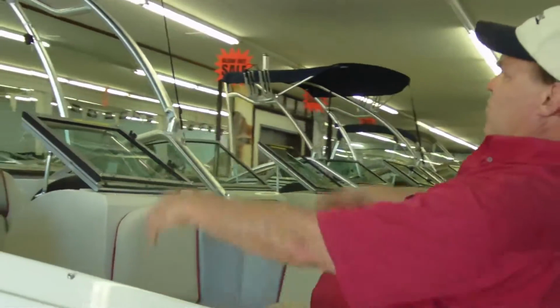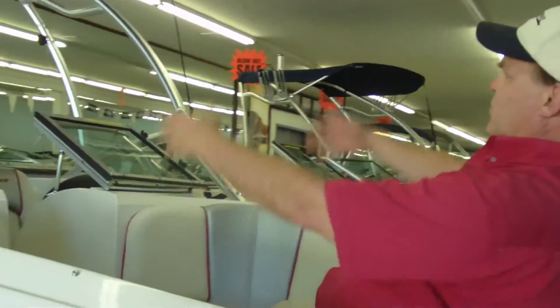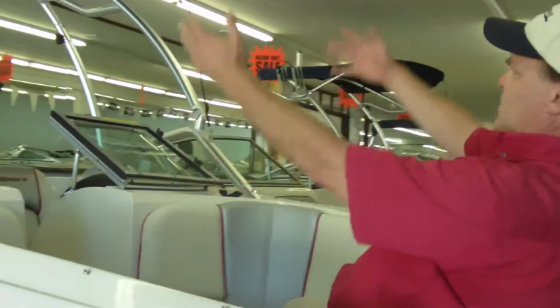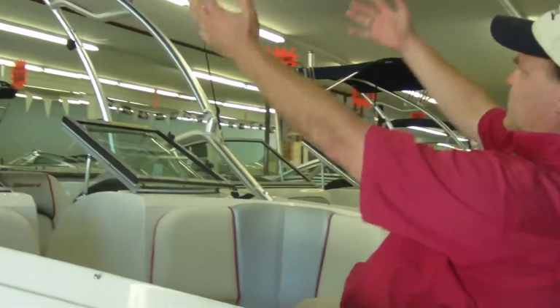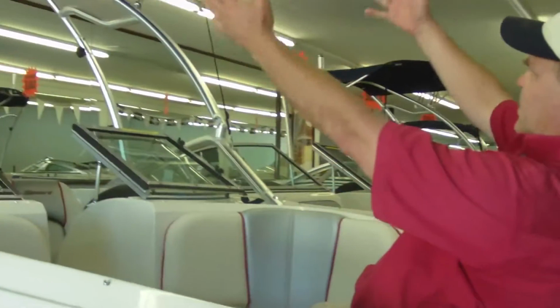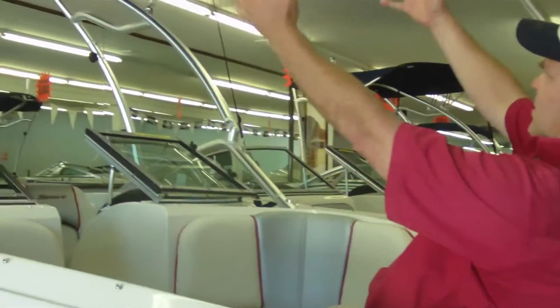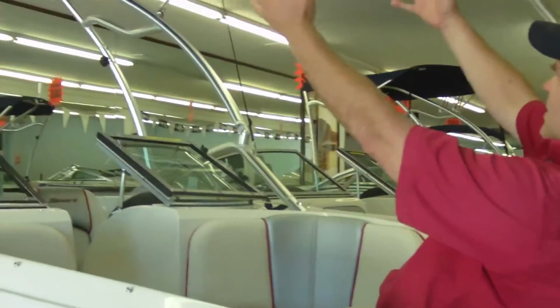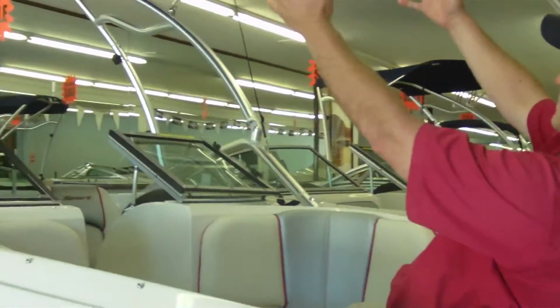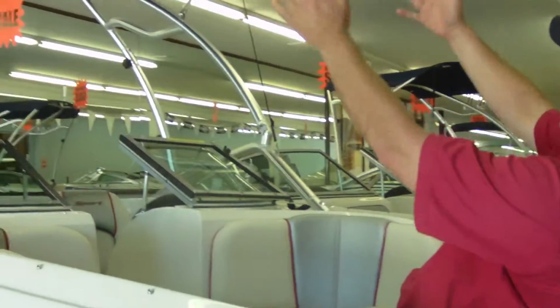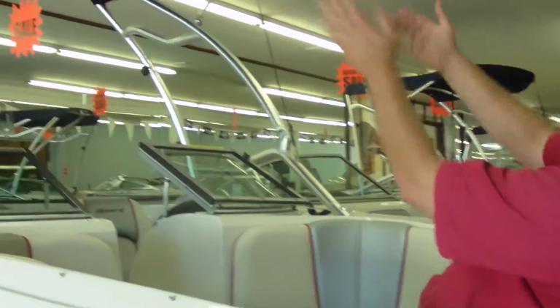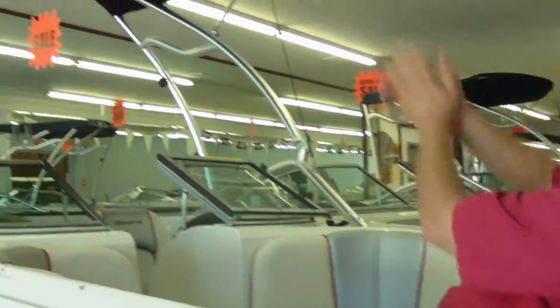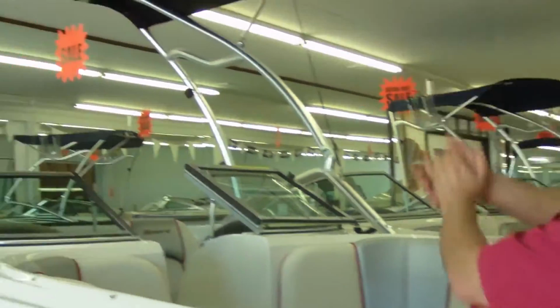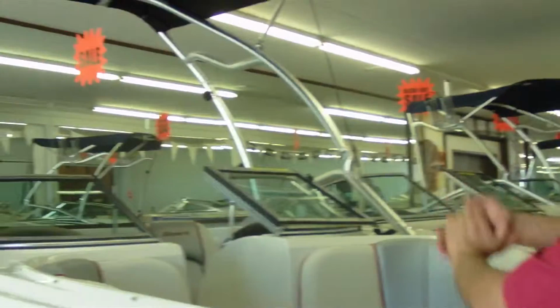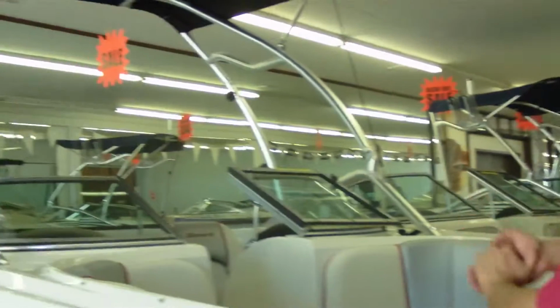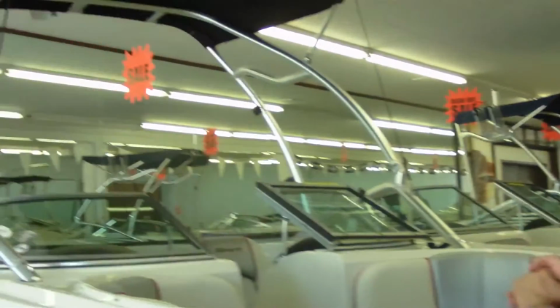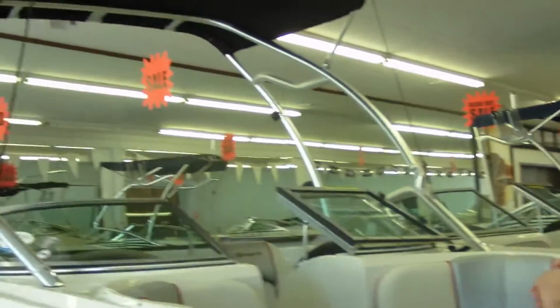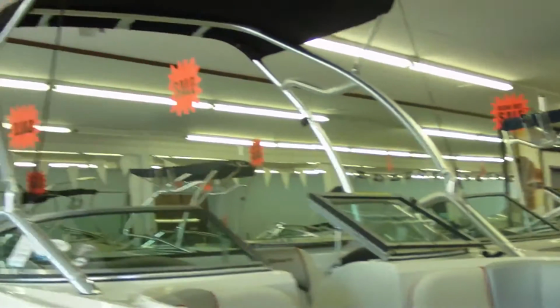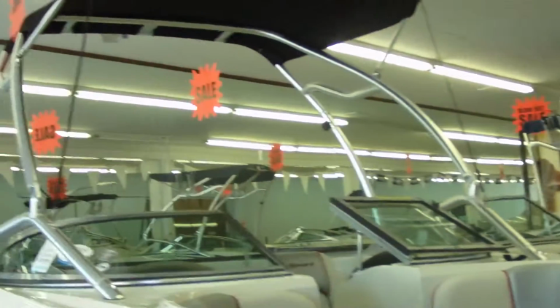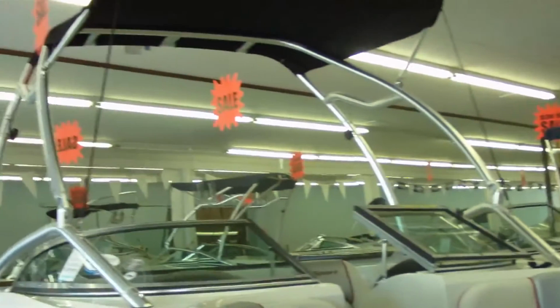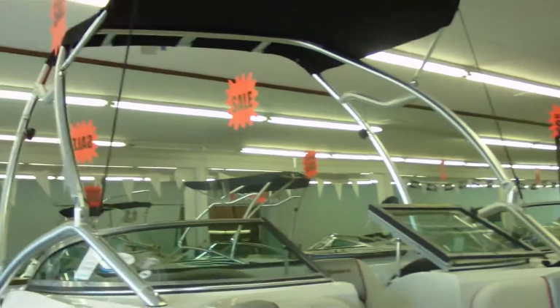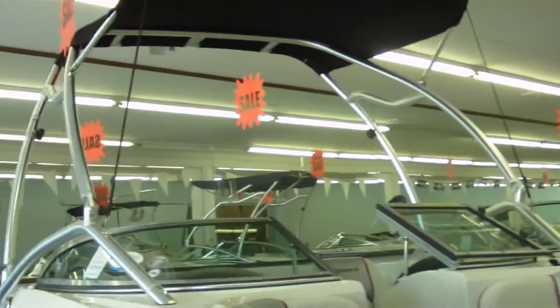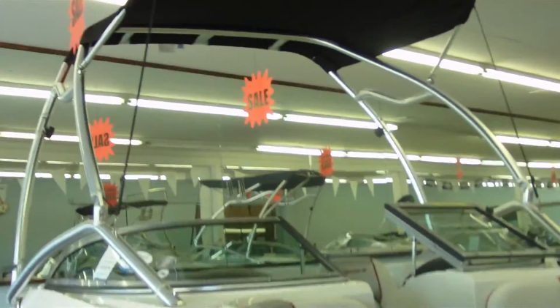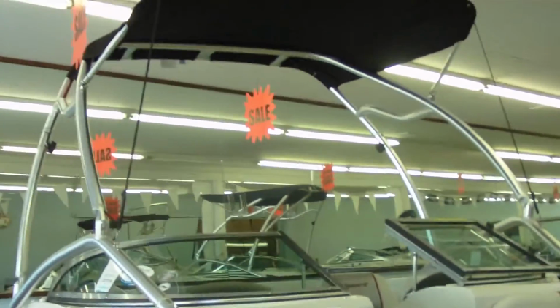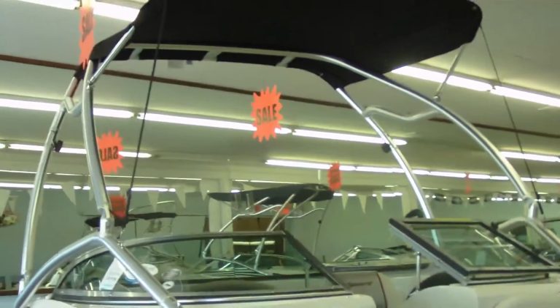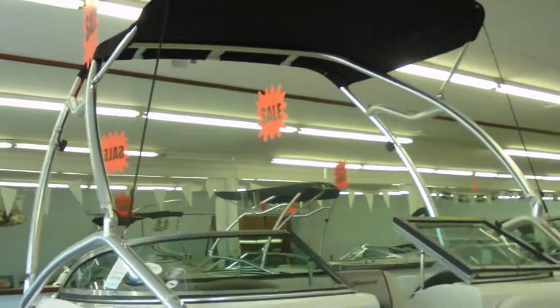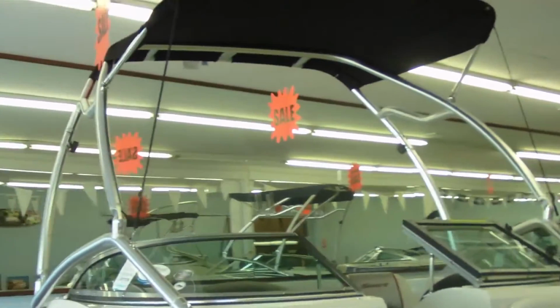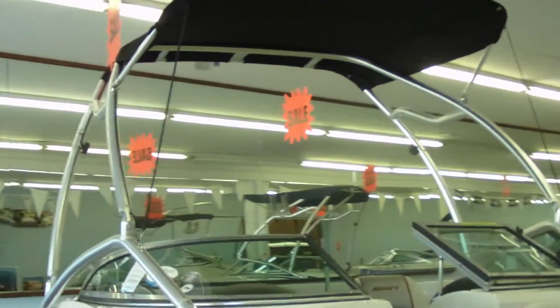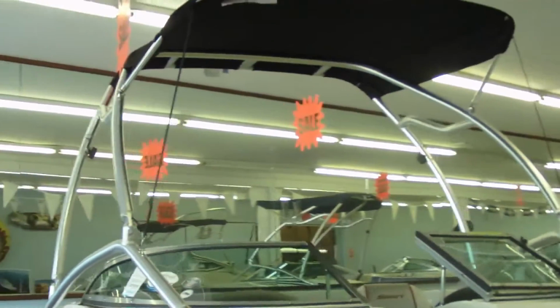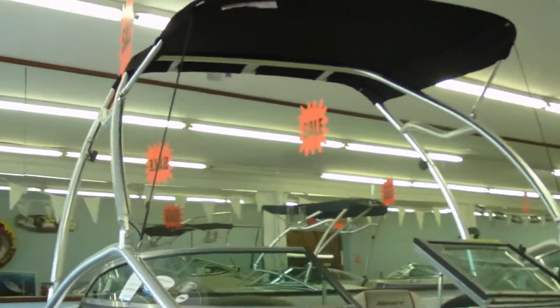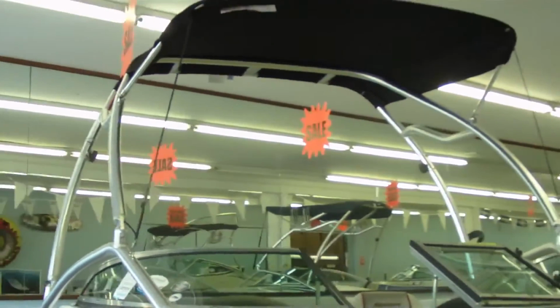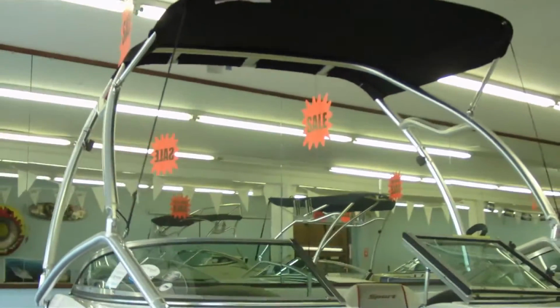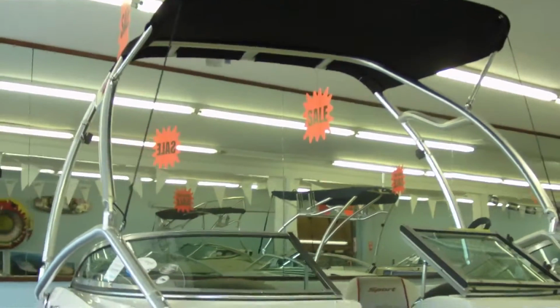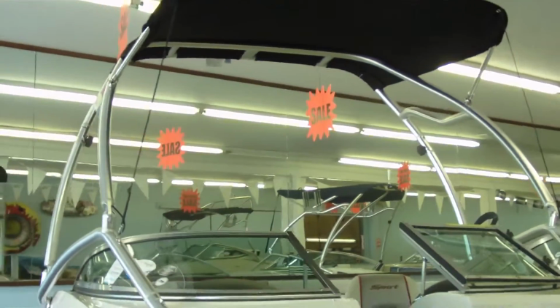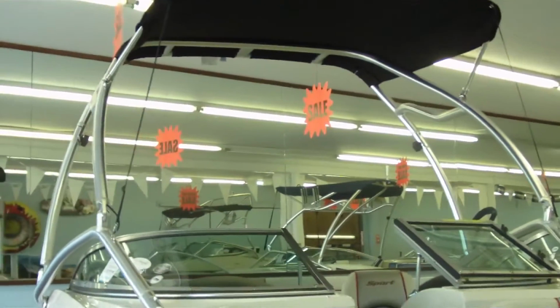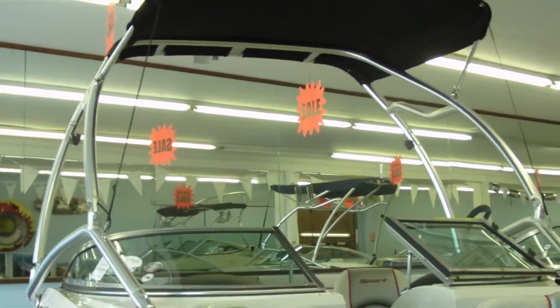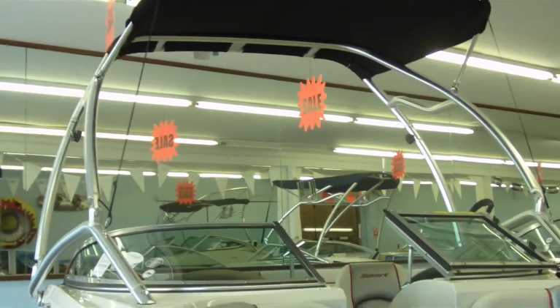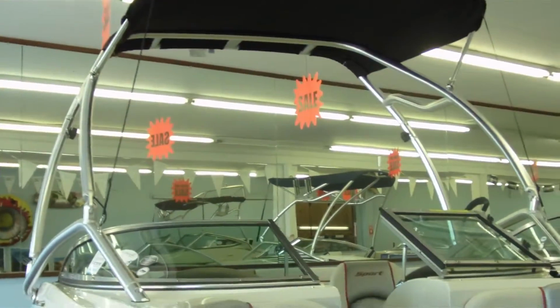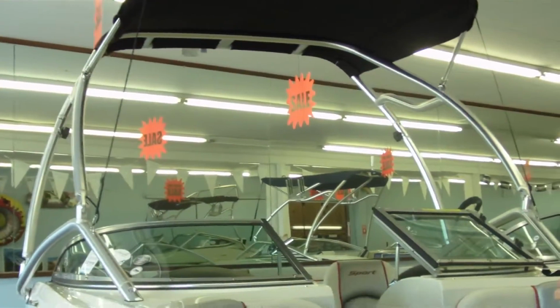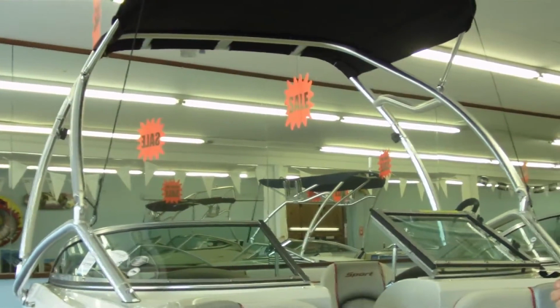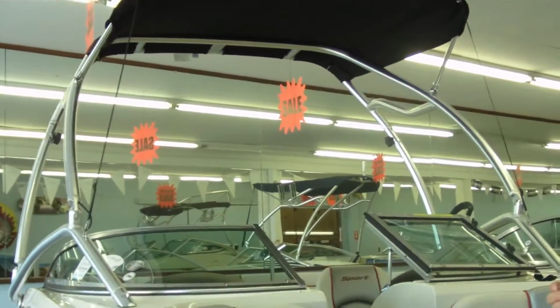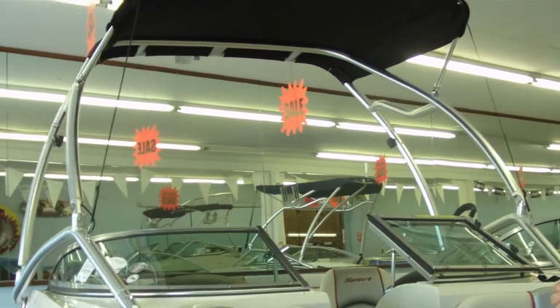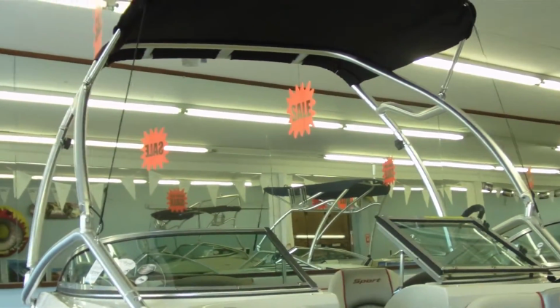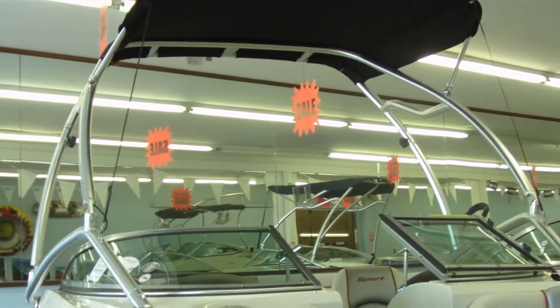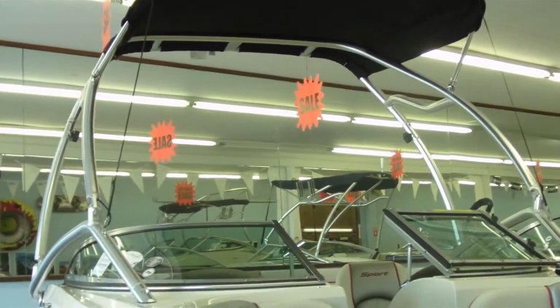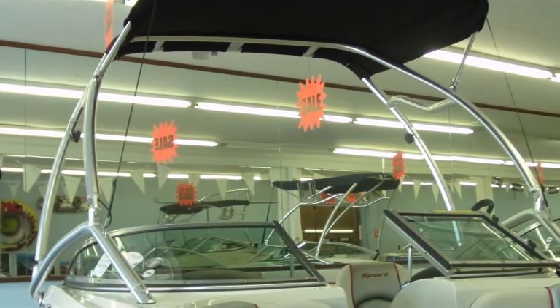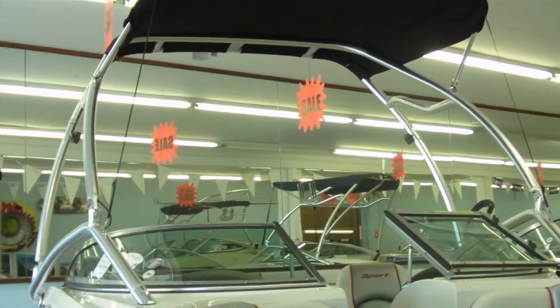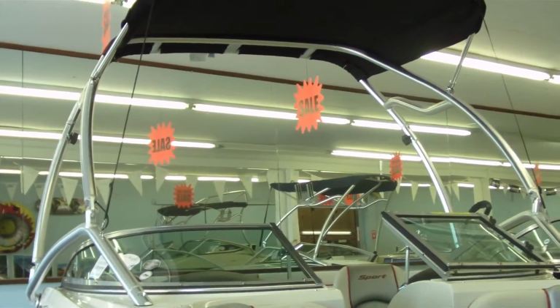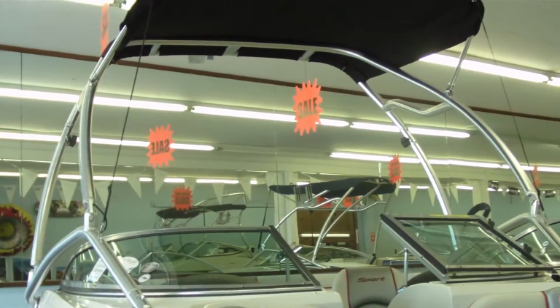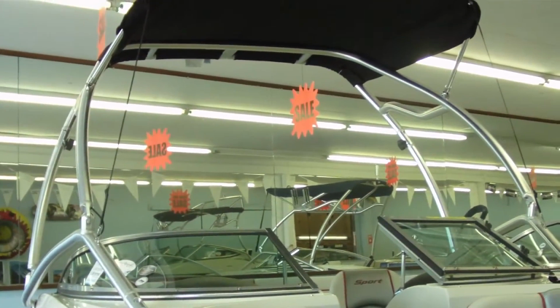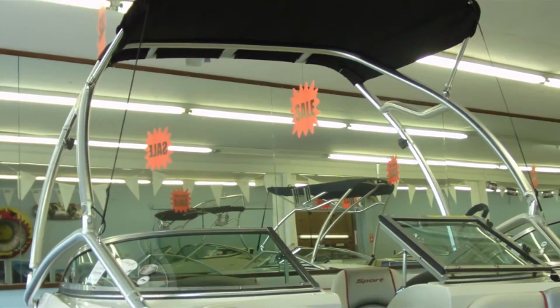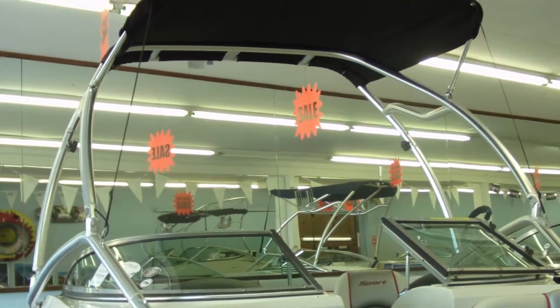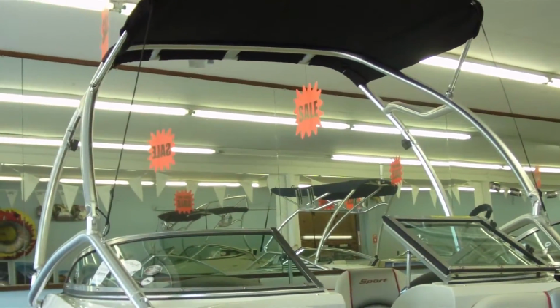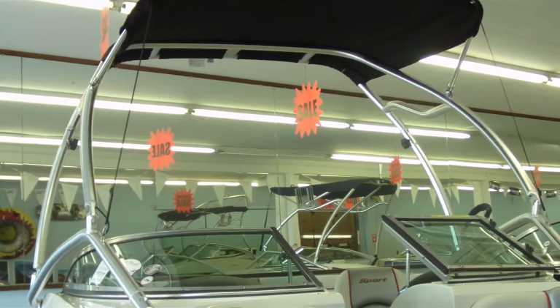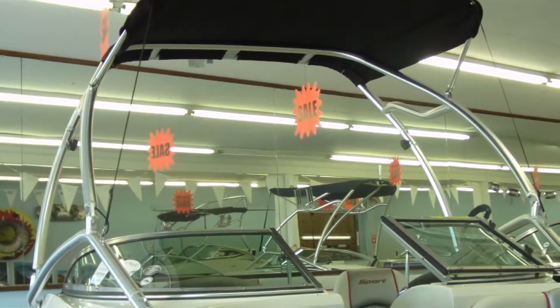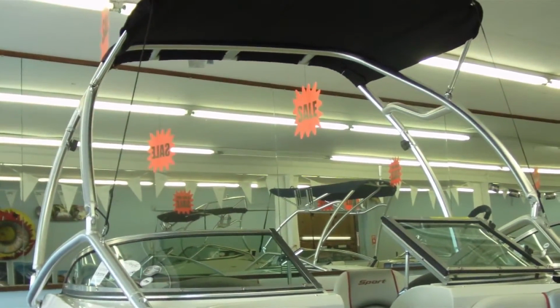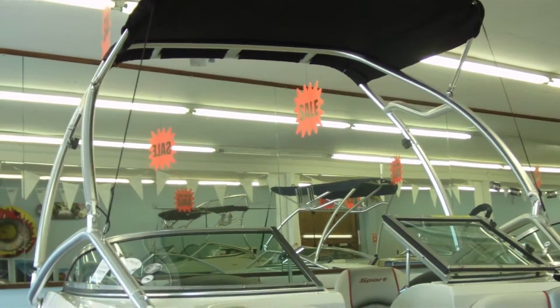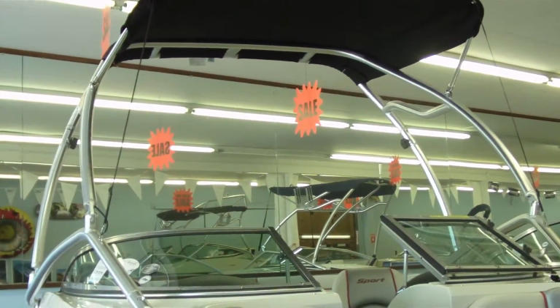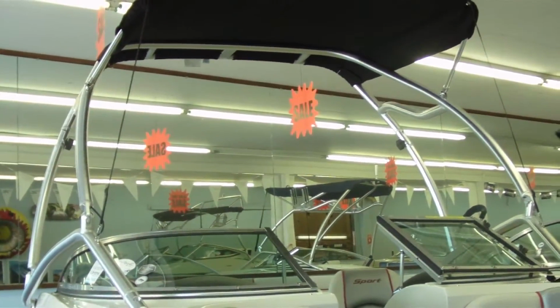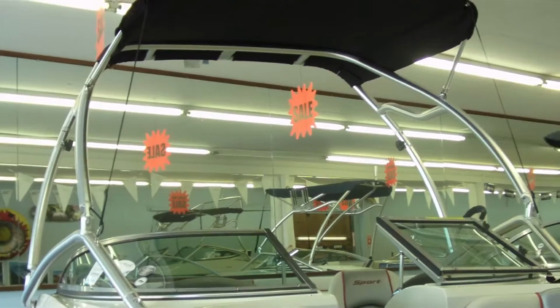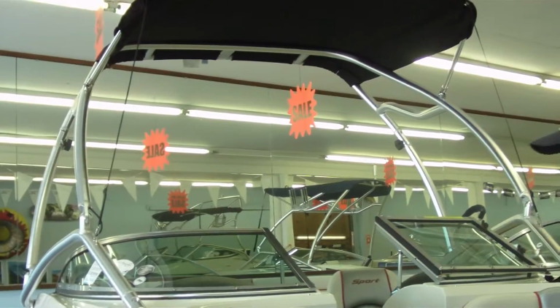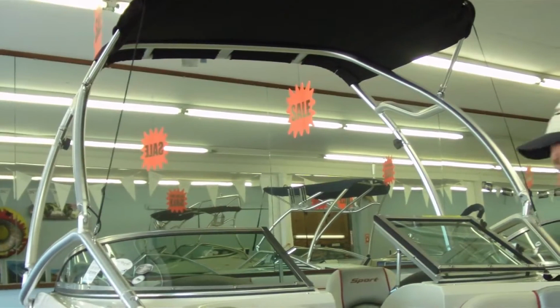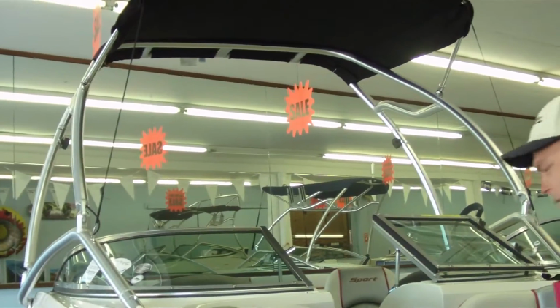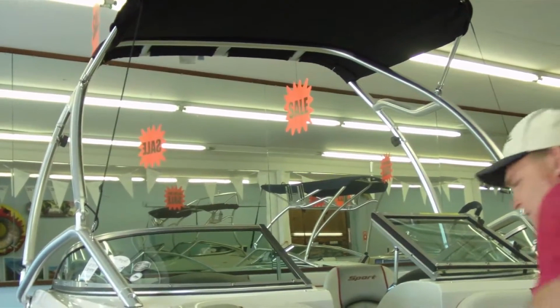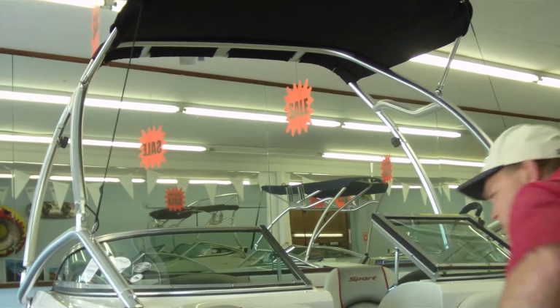This boat comes with the wakeboard tower. It seems like everybody wants to wakeboard now, so we order quite a few boats in with wakeboard towers.